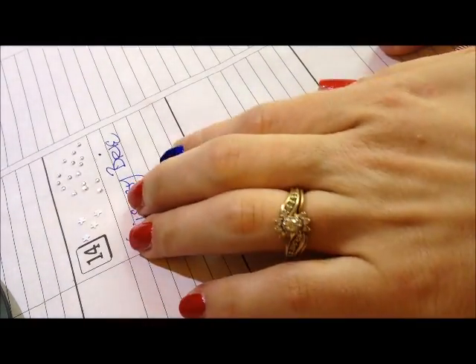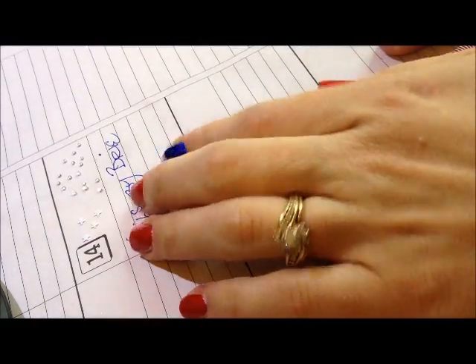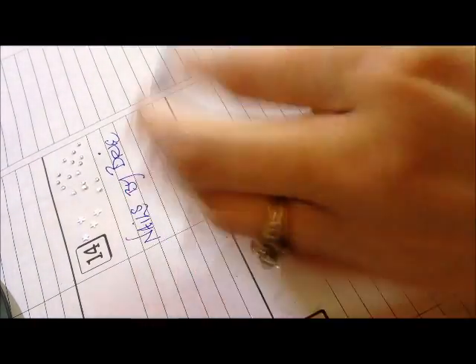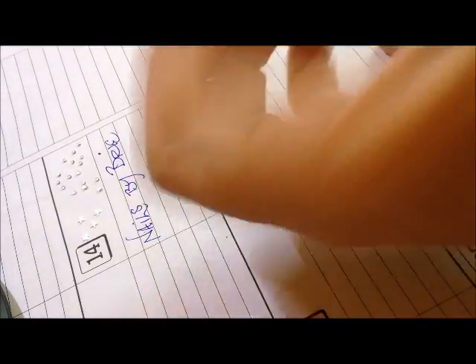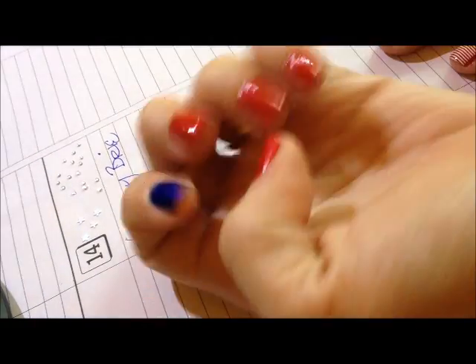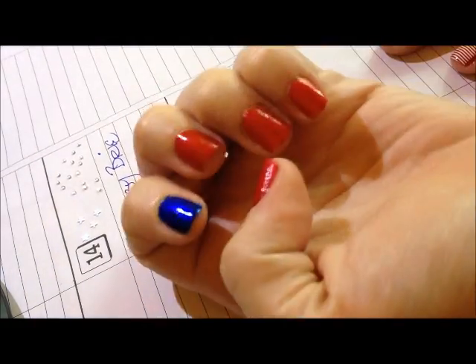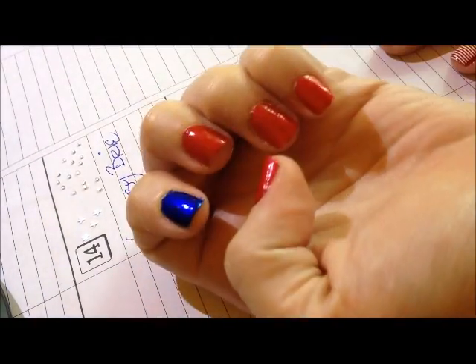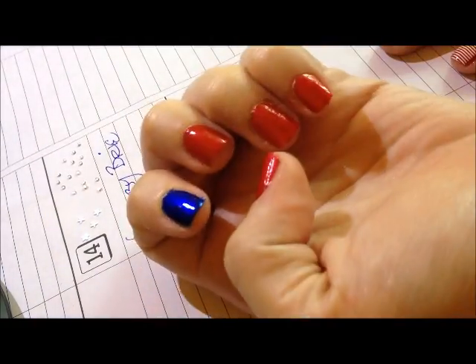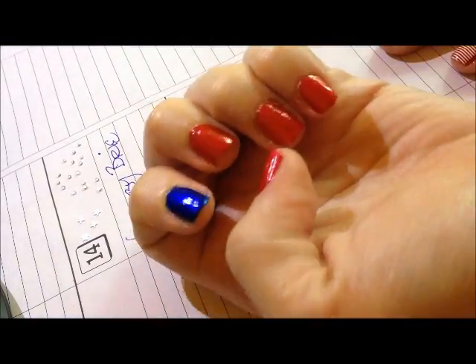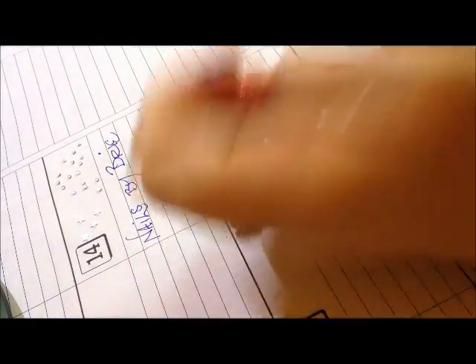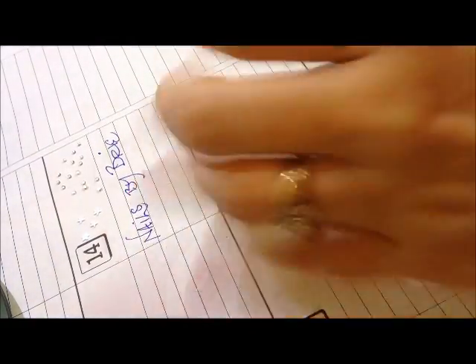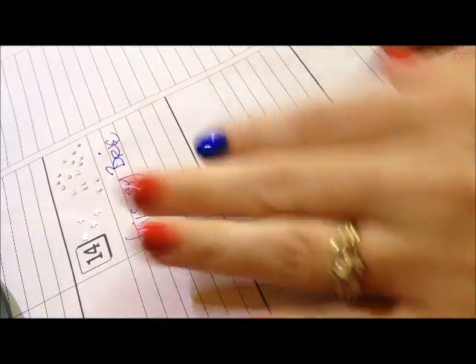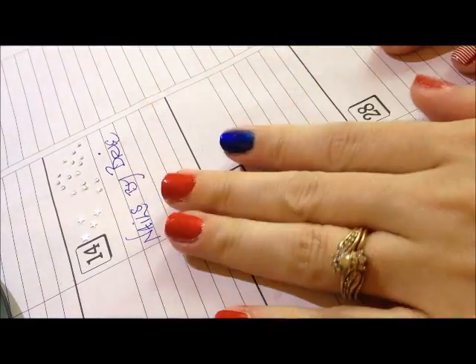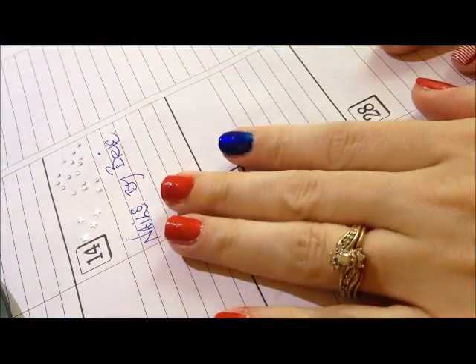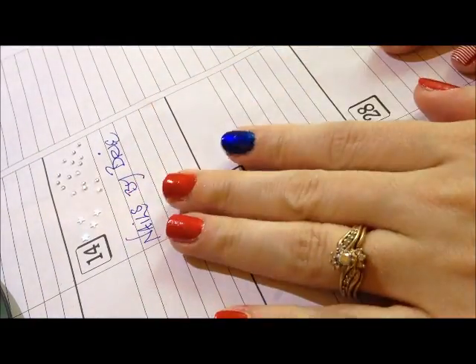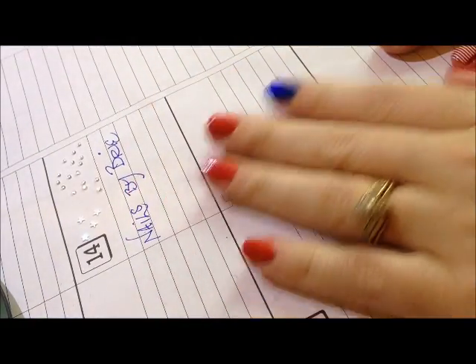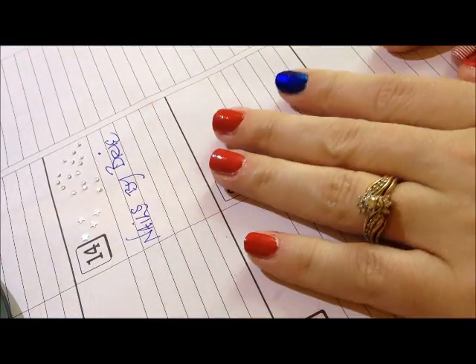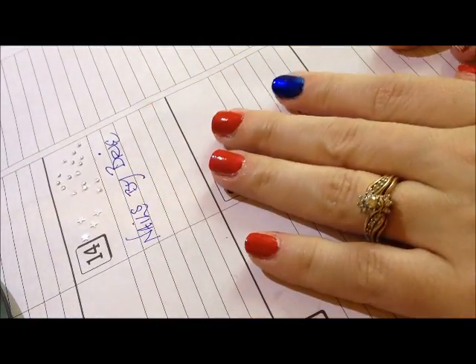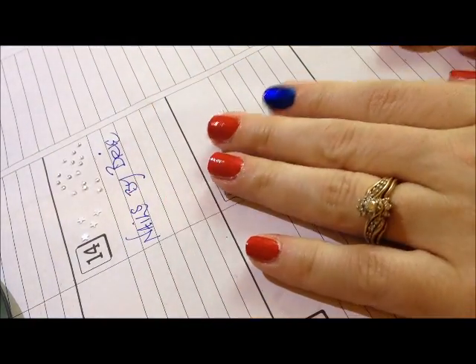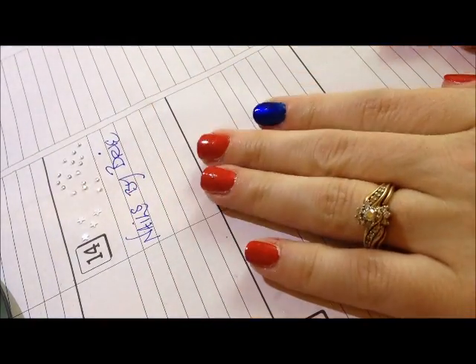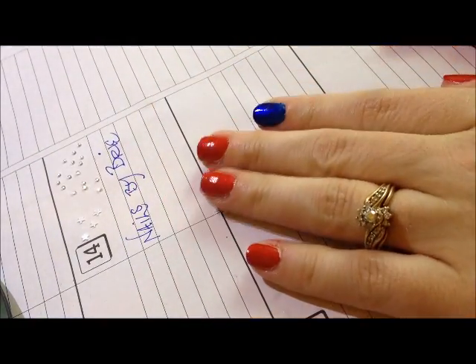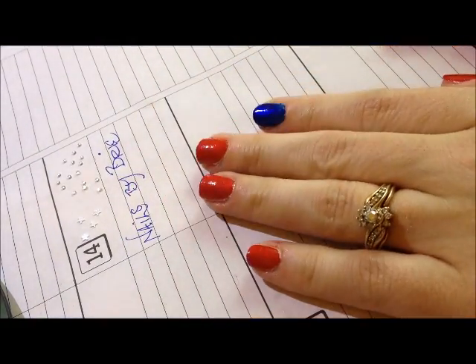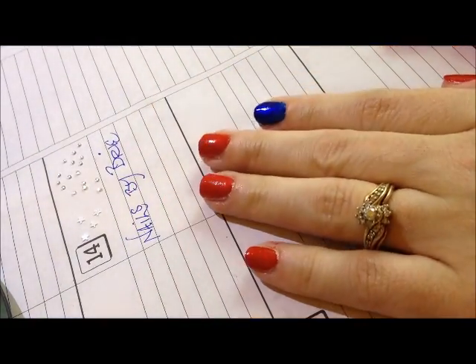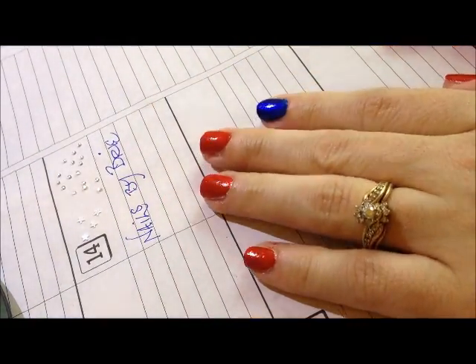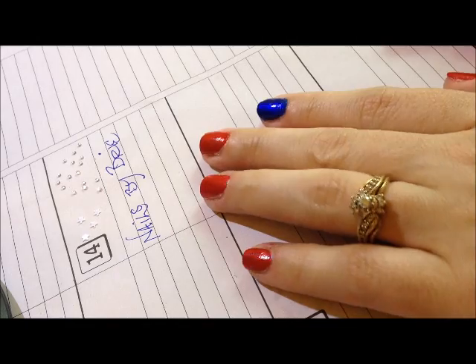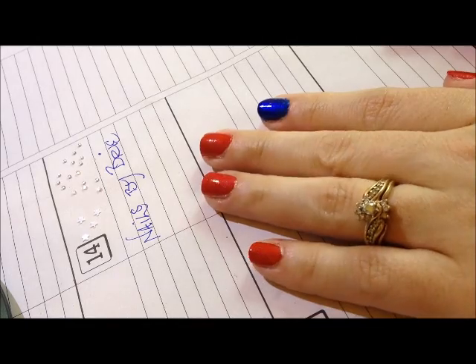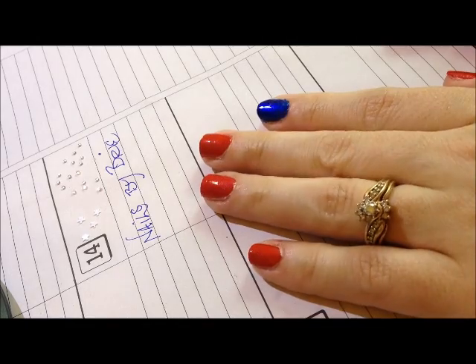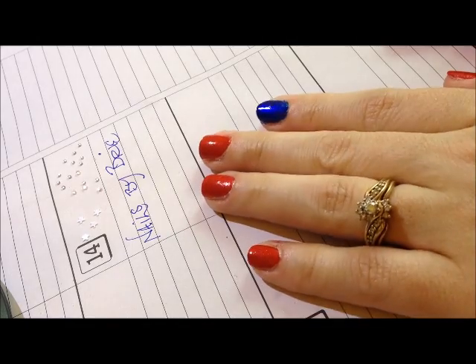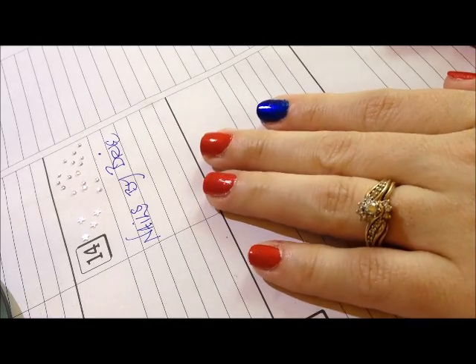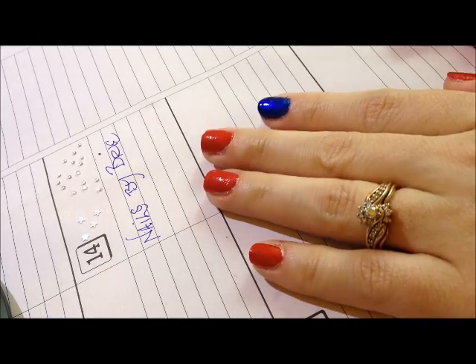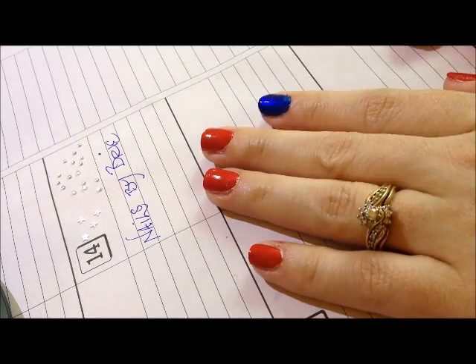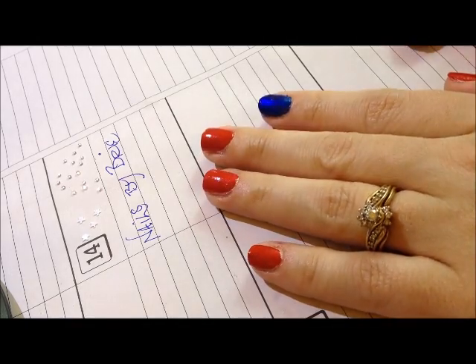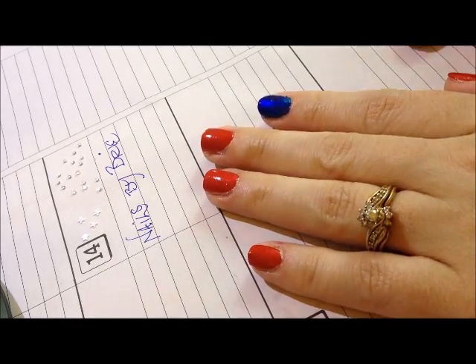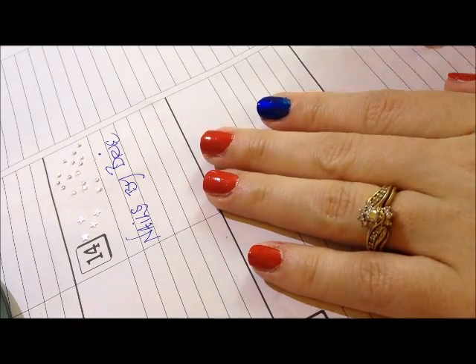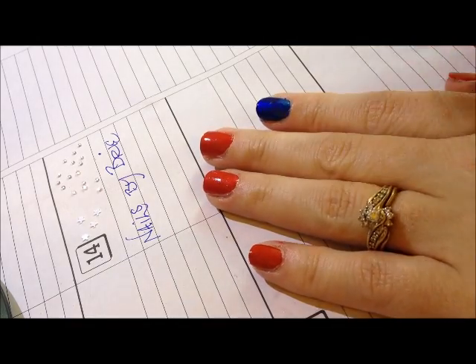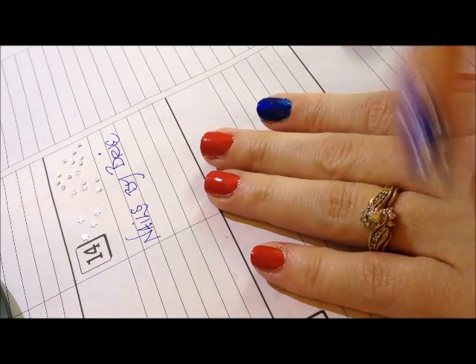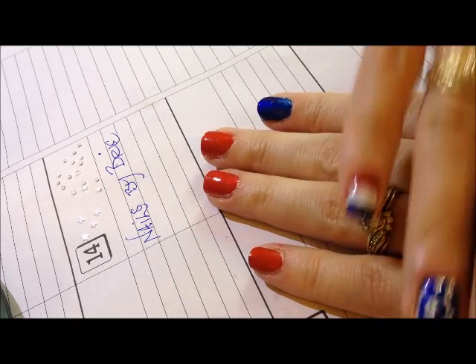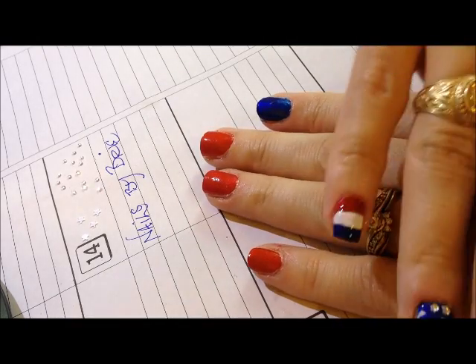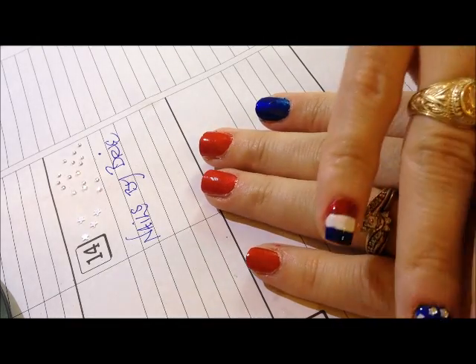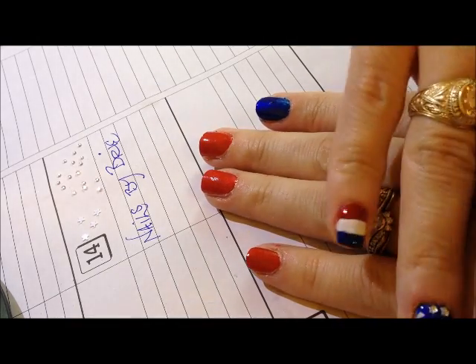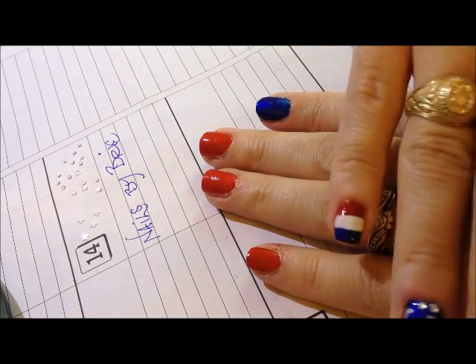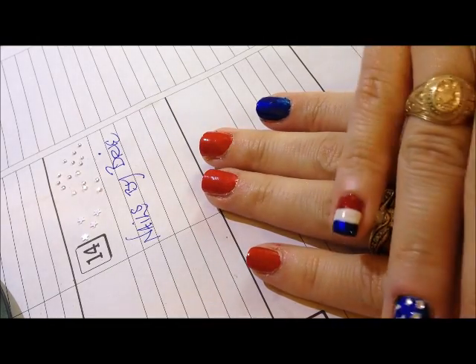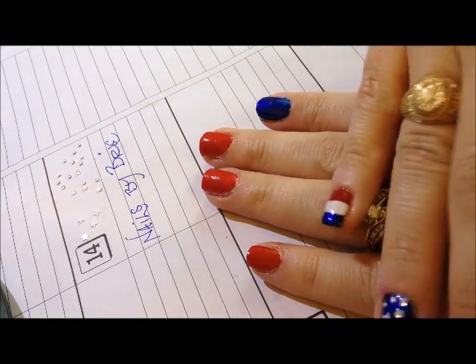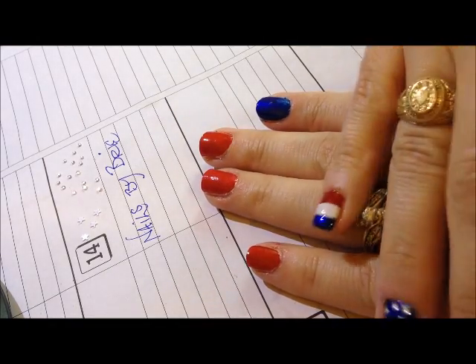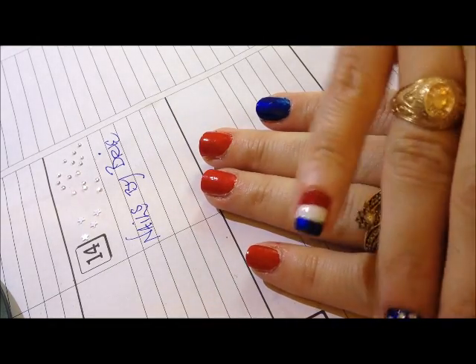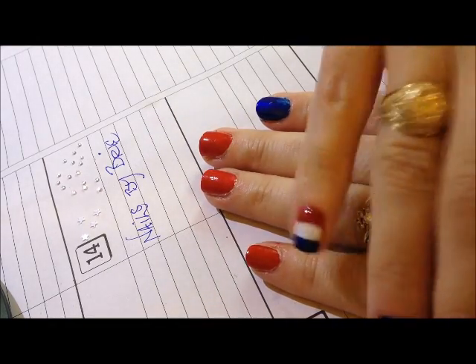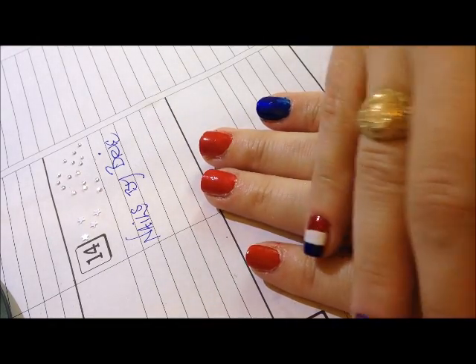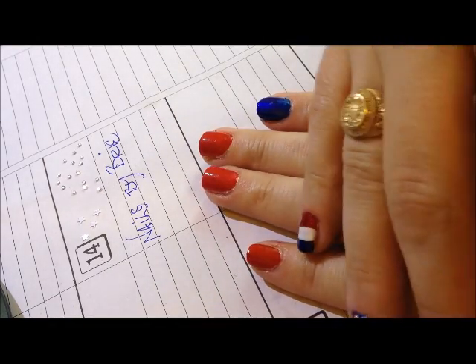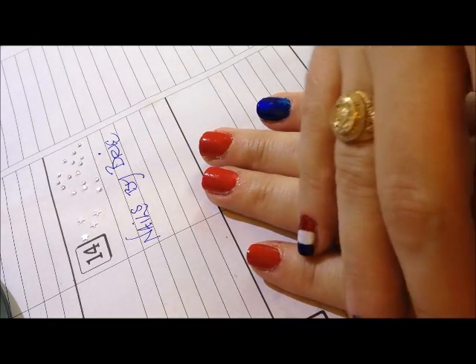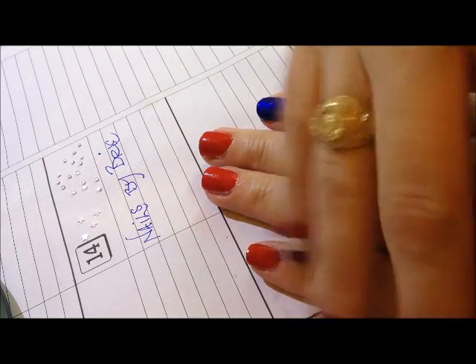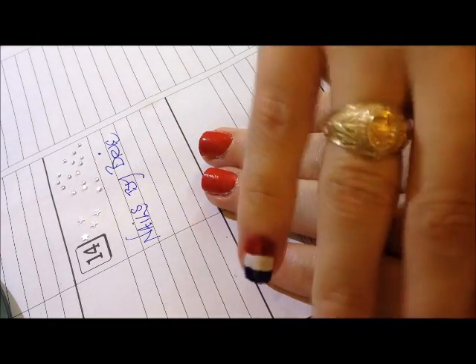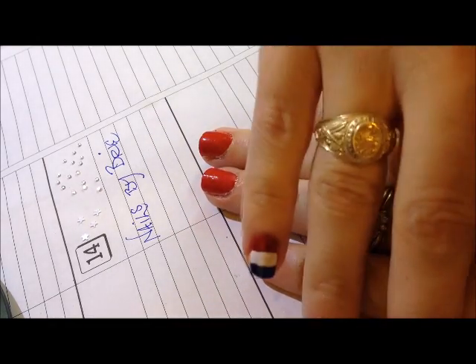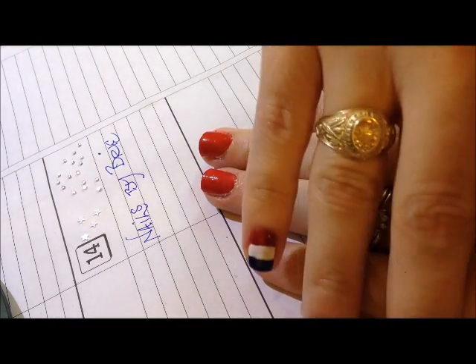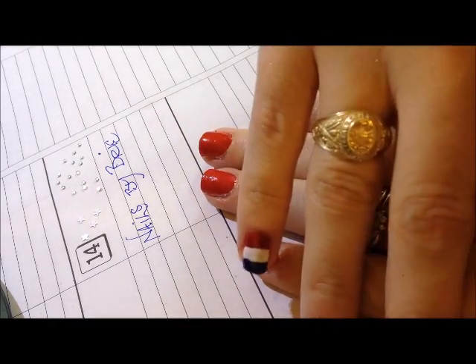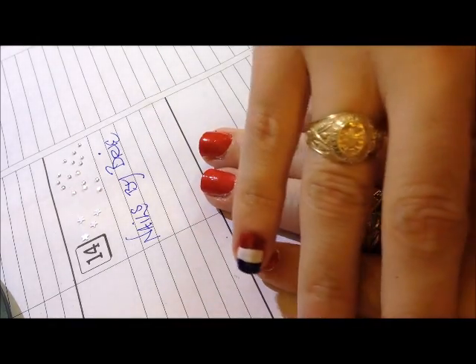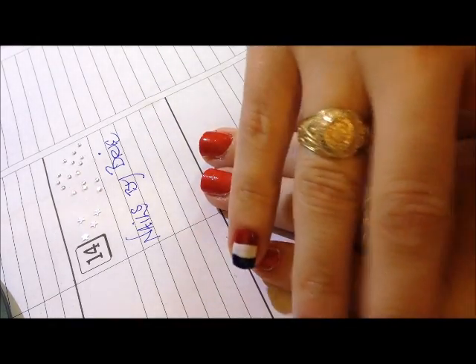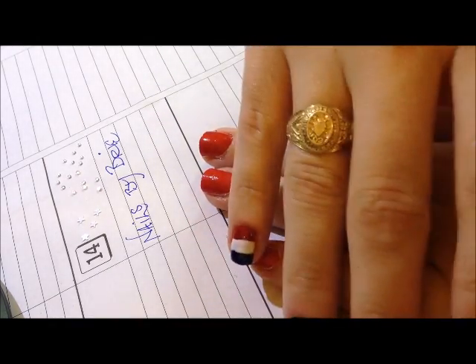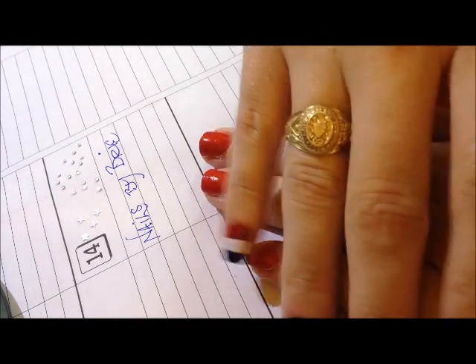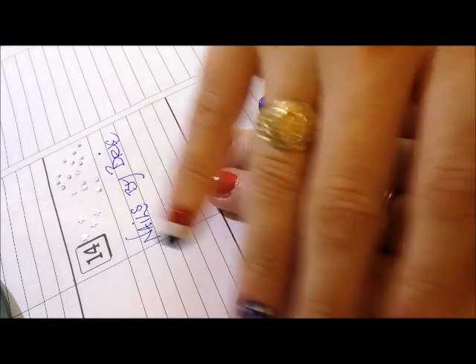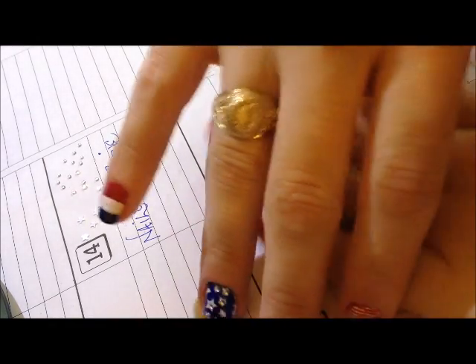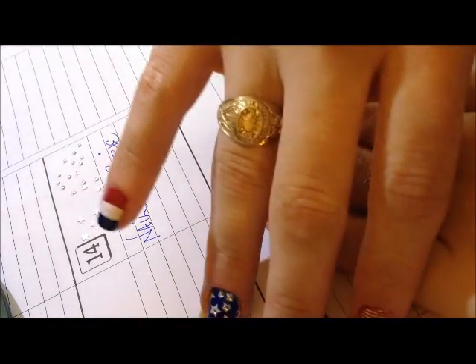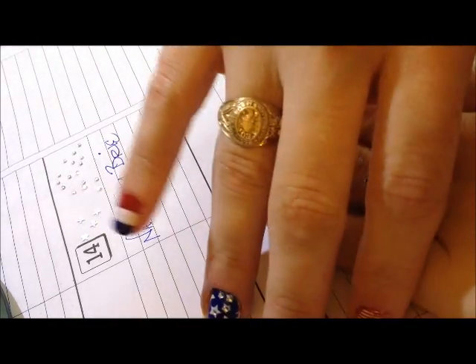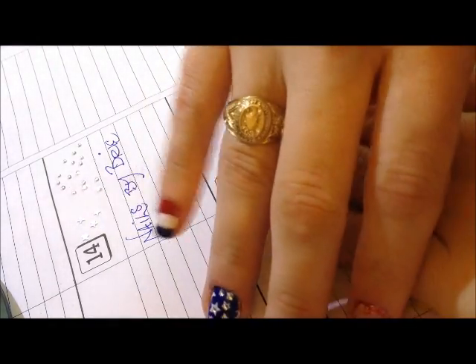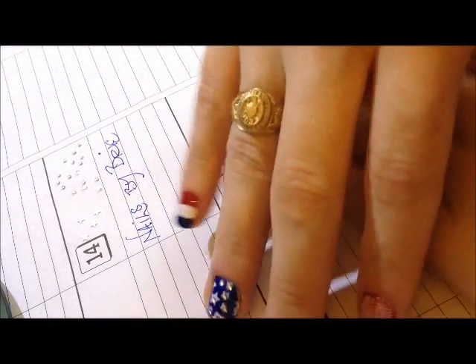I went ahead and have those nails prepped, and we're going to go ahead and move on to doing designs. This is going to be in several different steps.